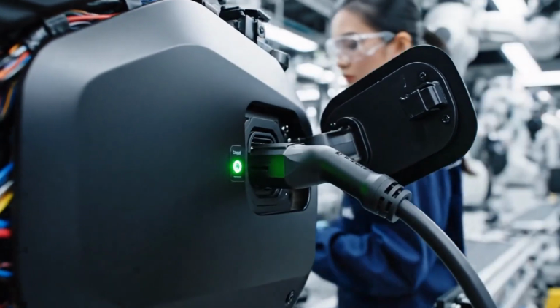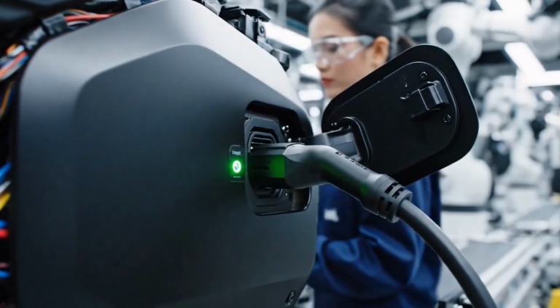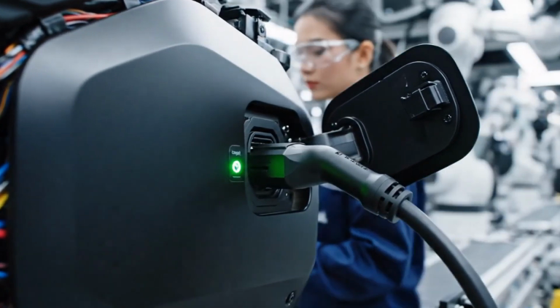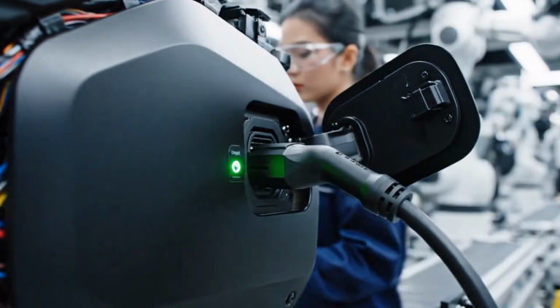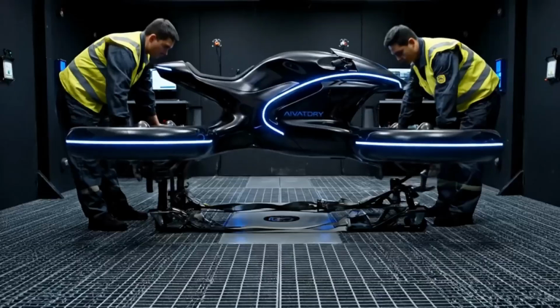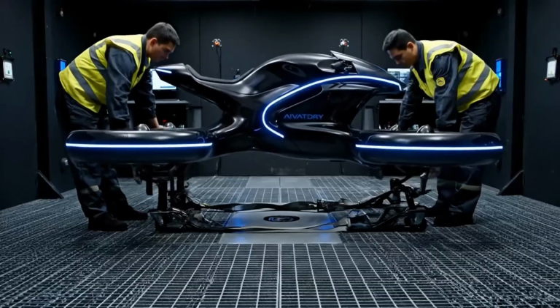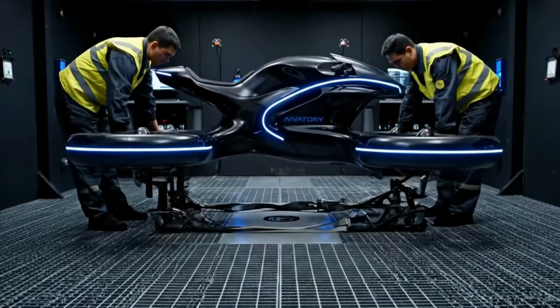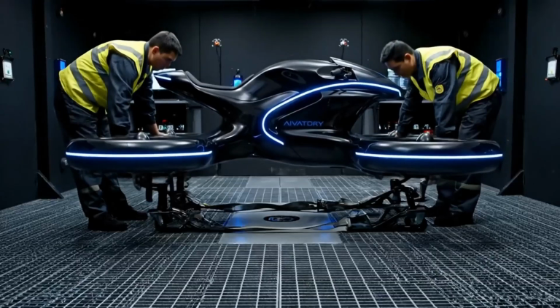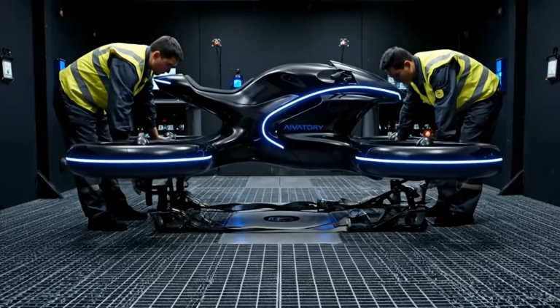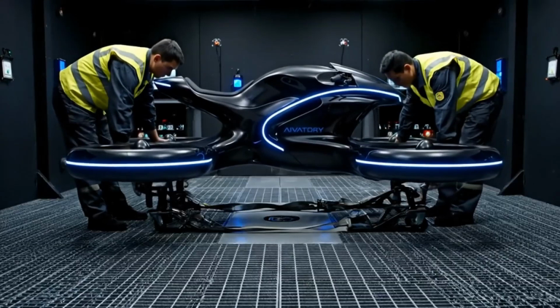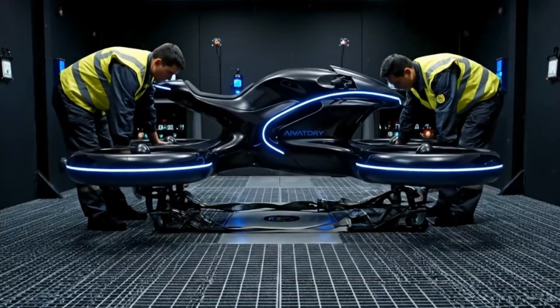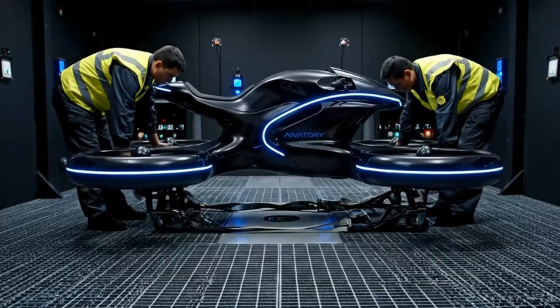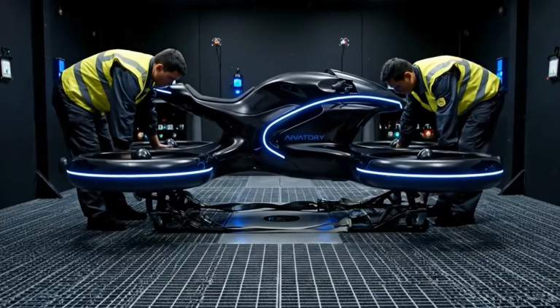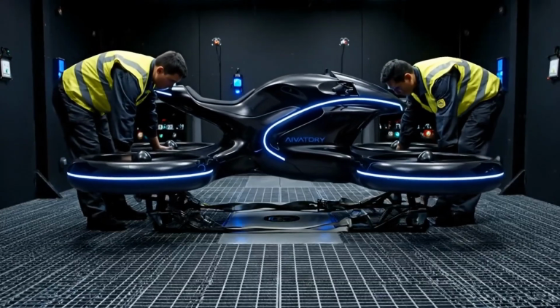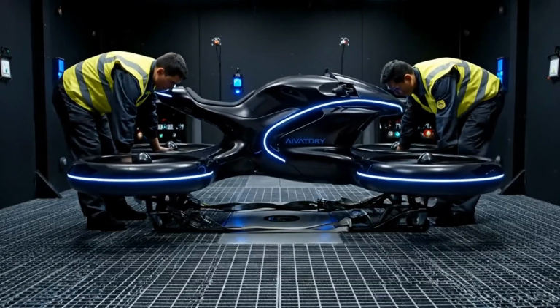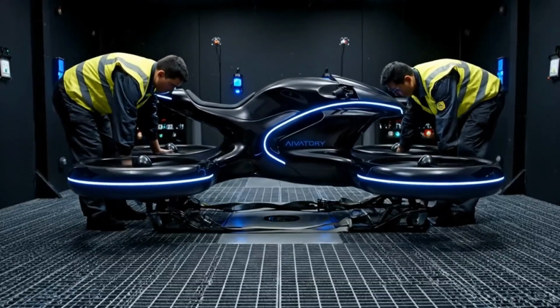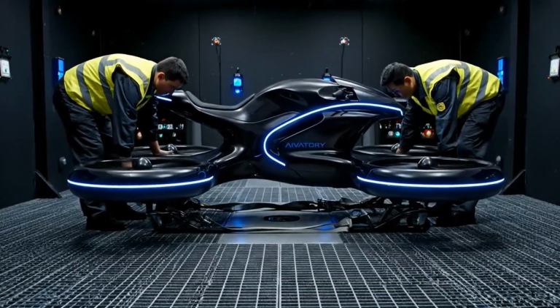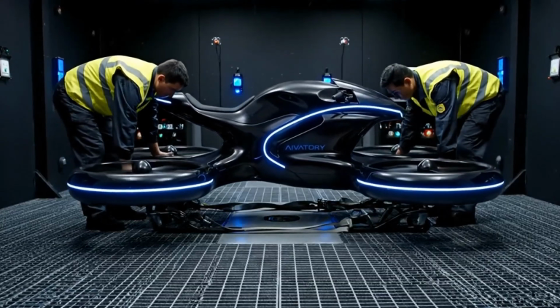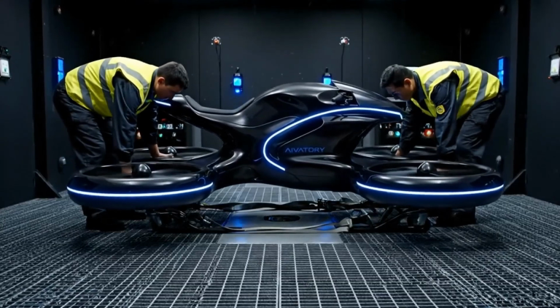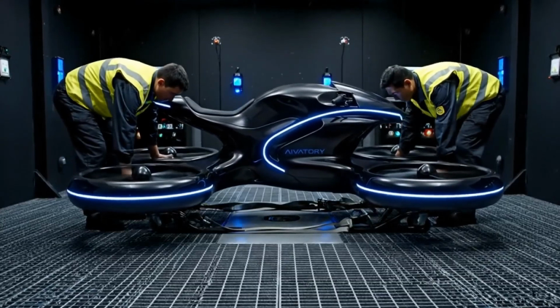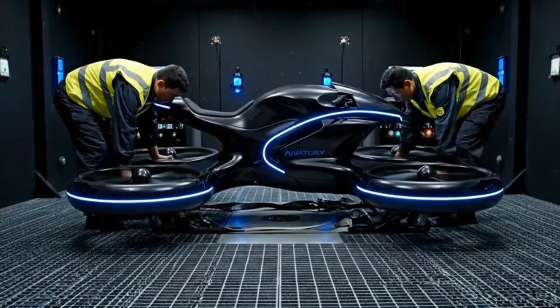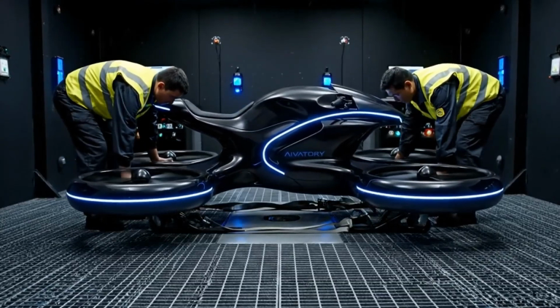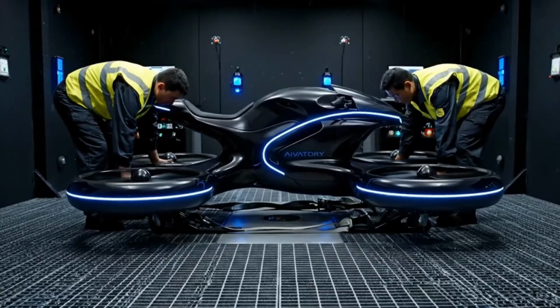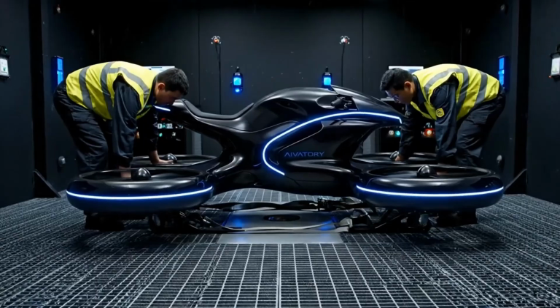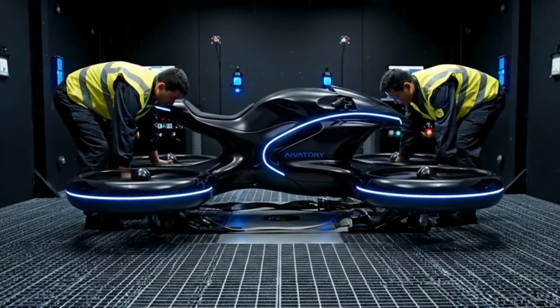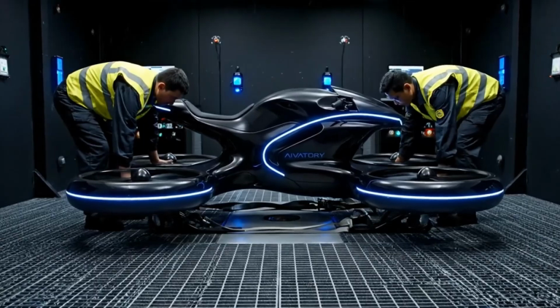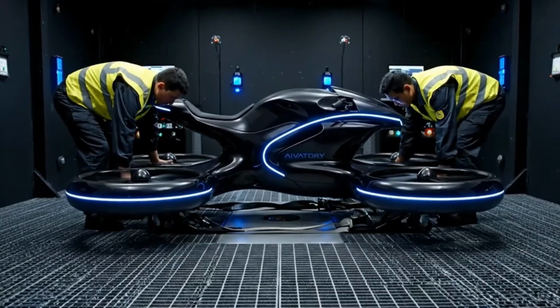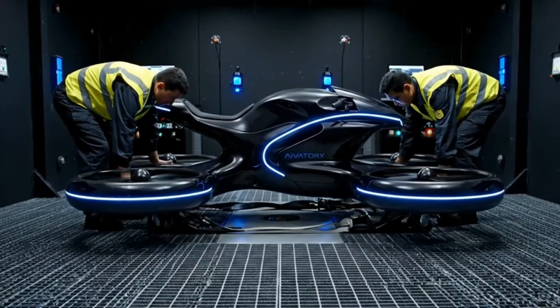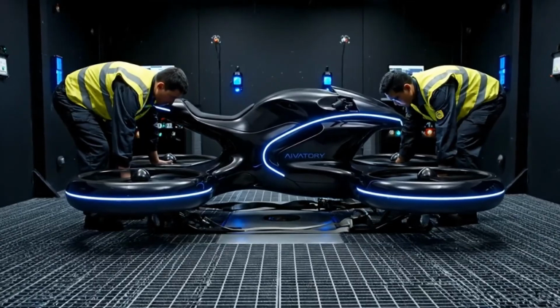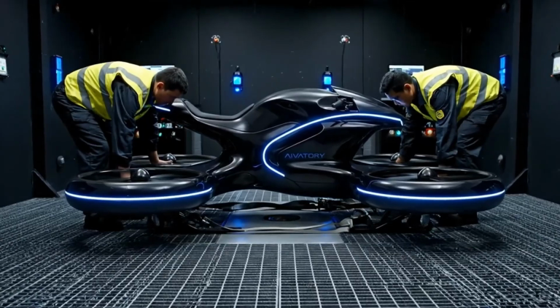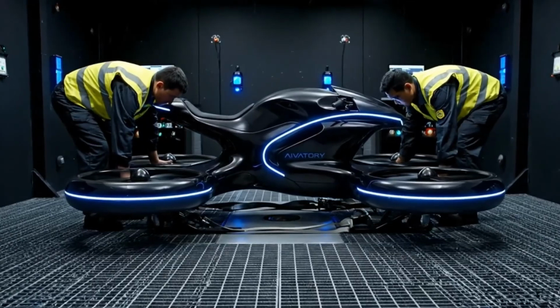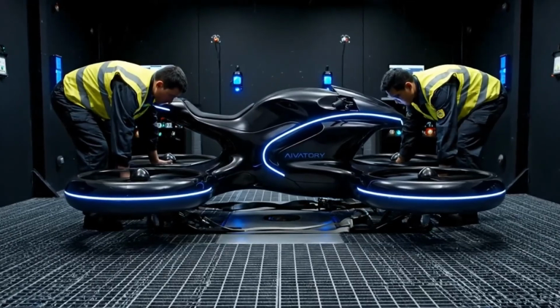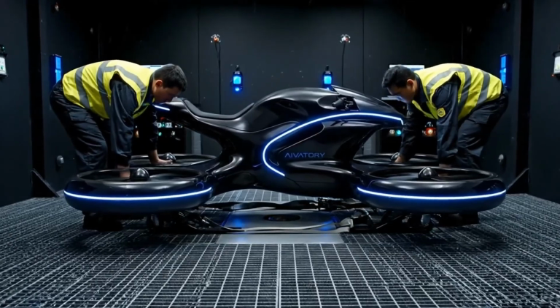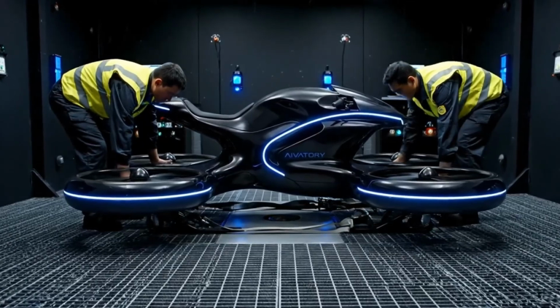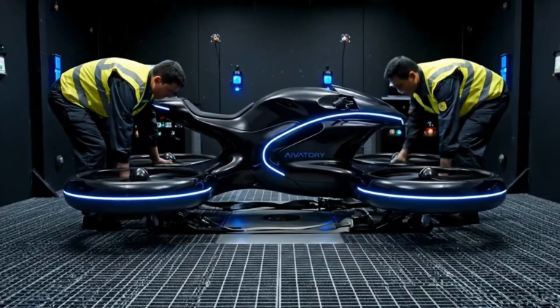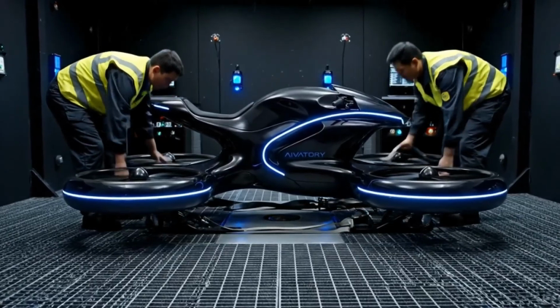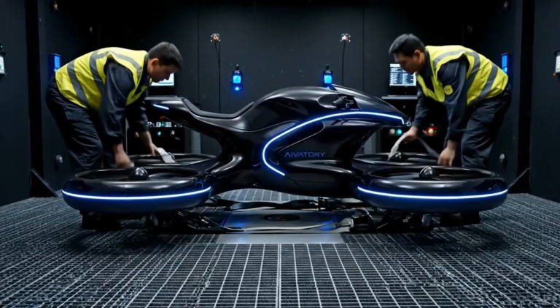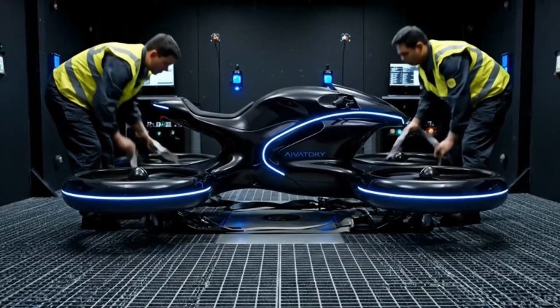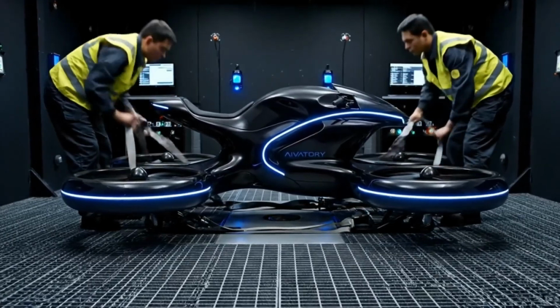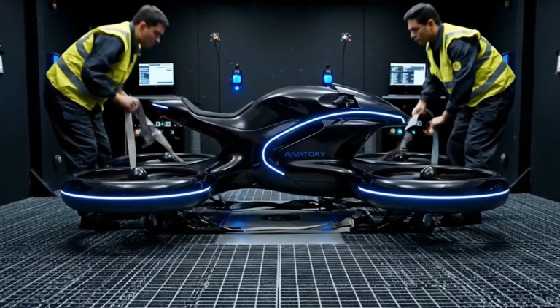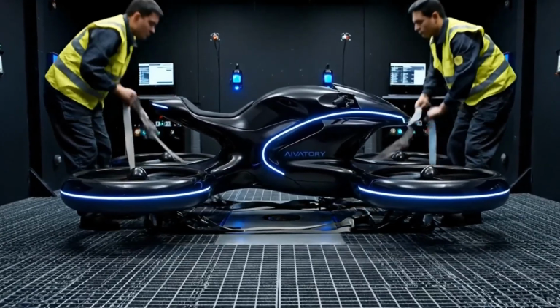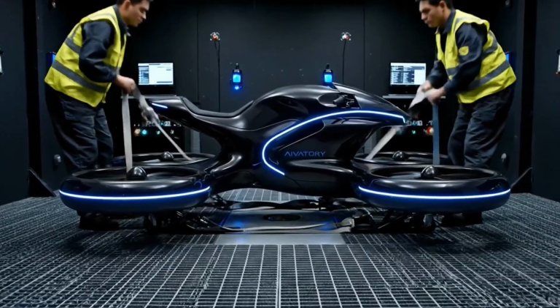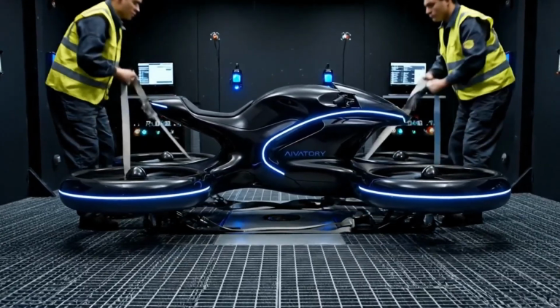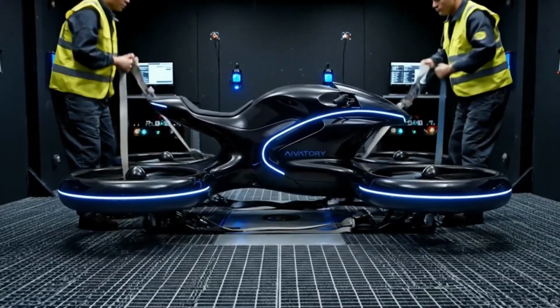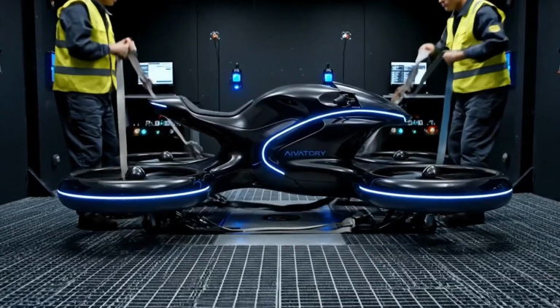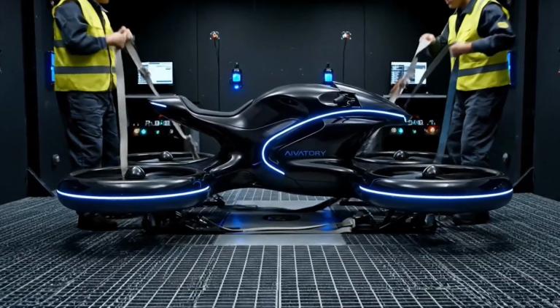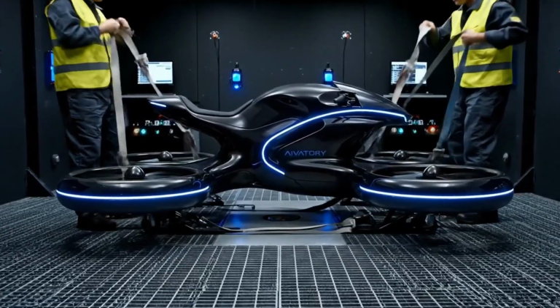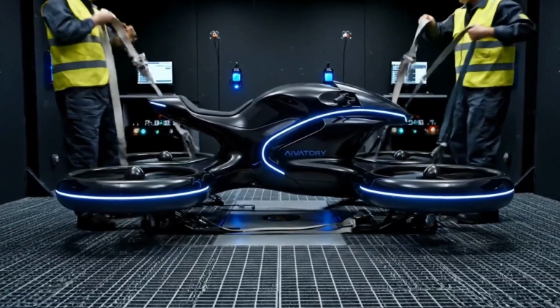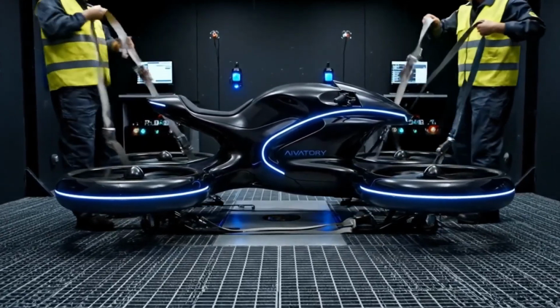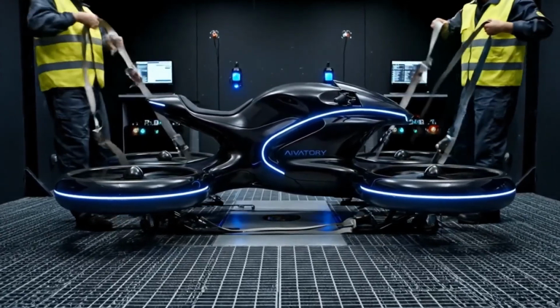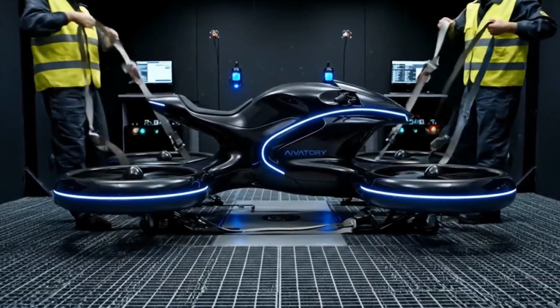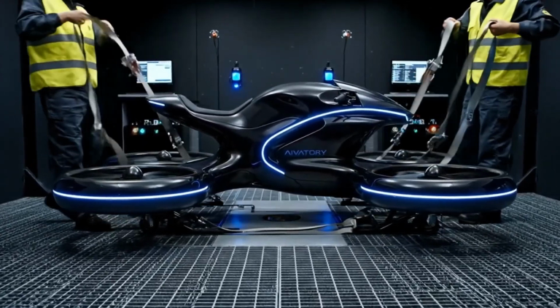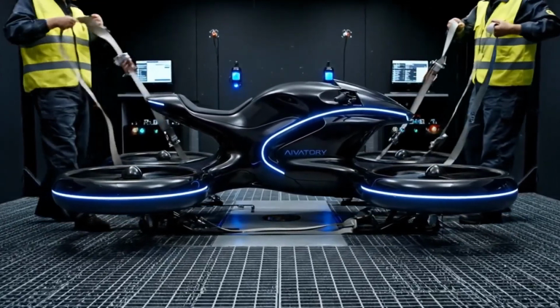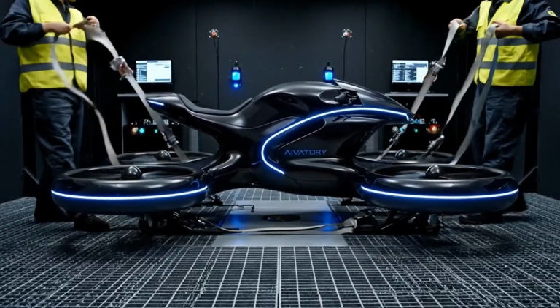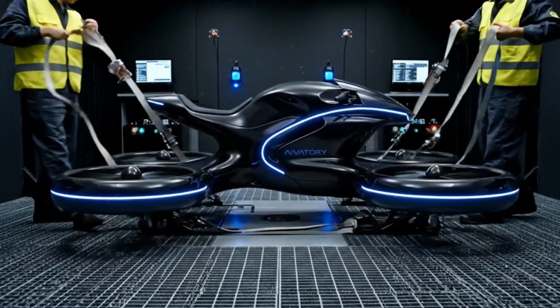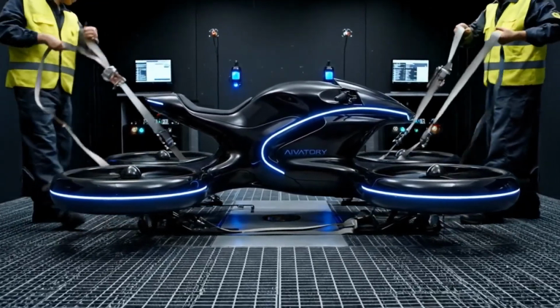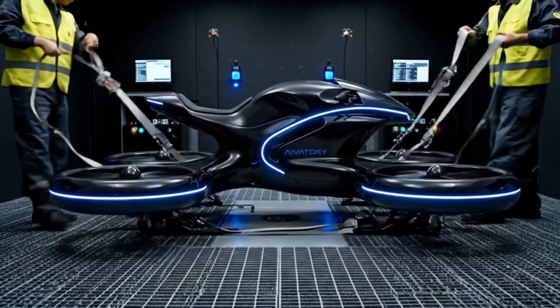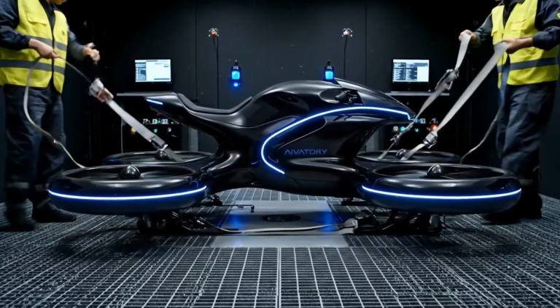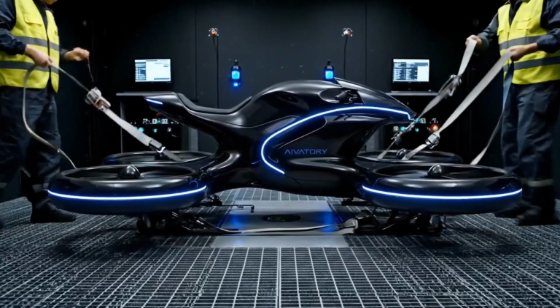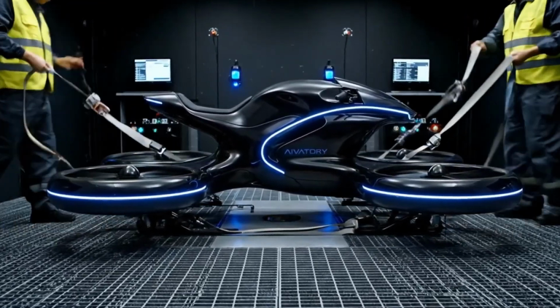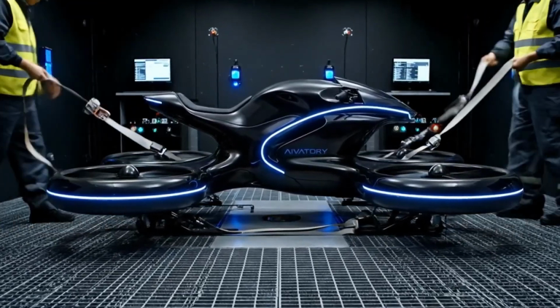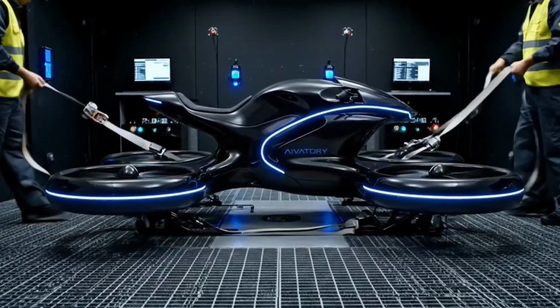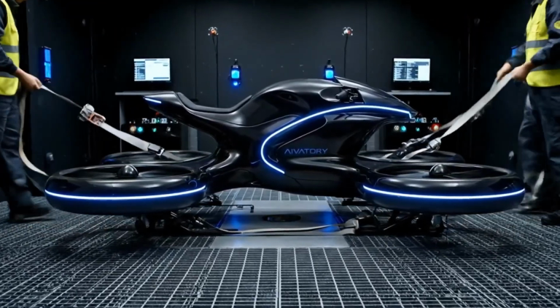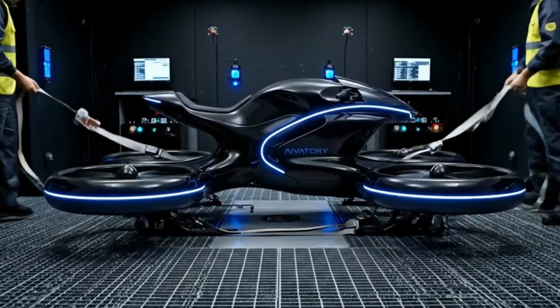Levels are exceeding tolerance. Rerouting power to auxiliary systems. The test remains stable for now.